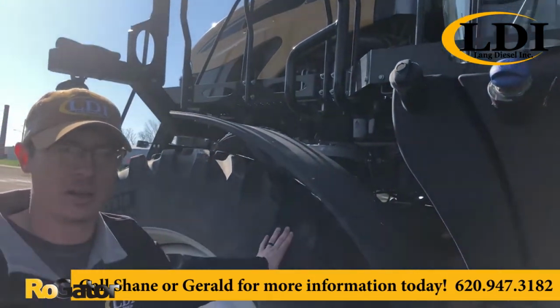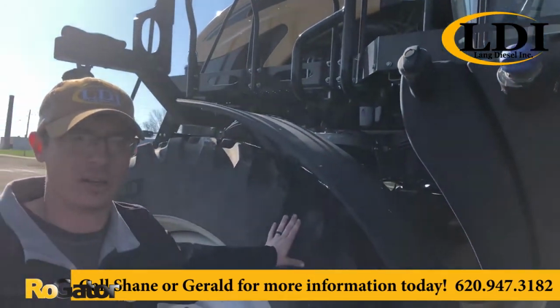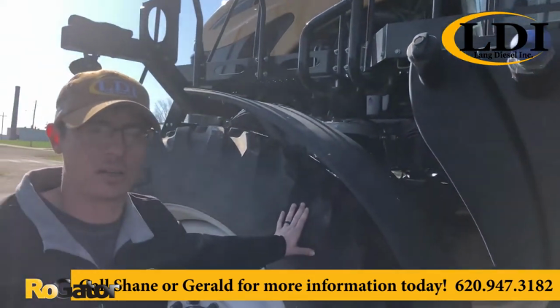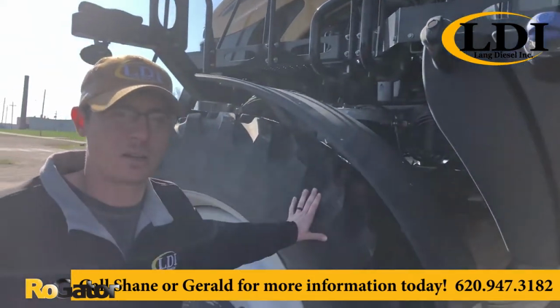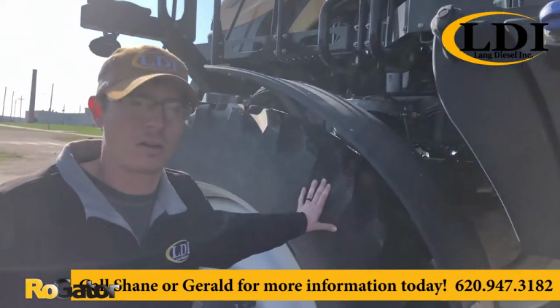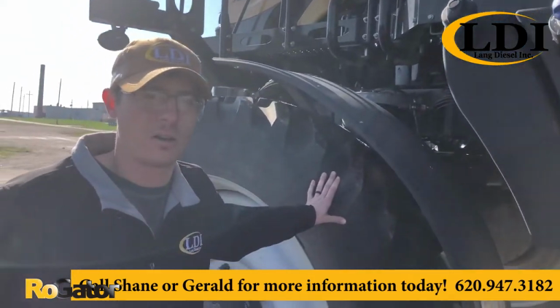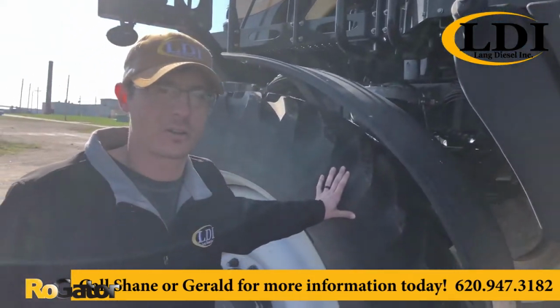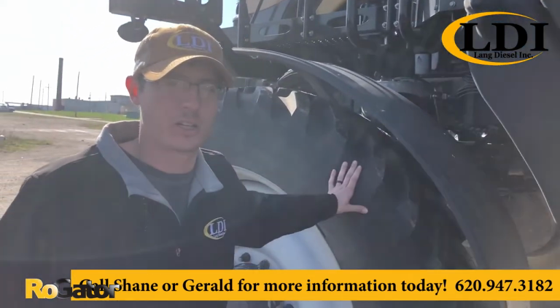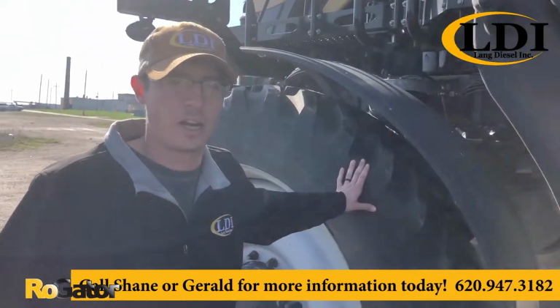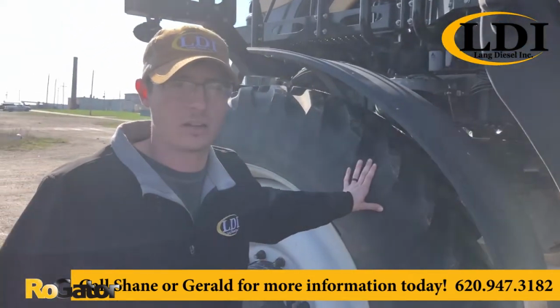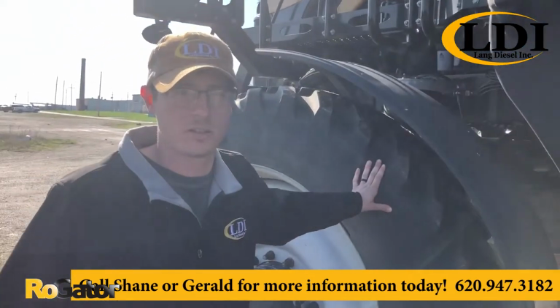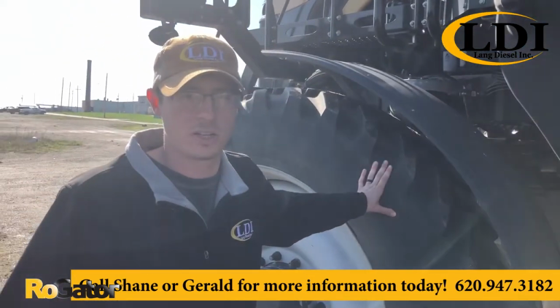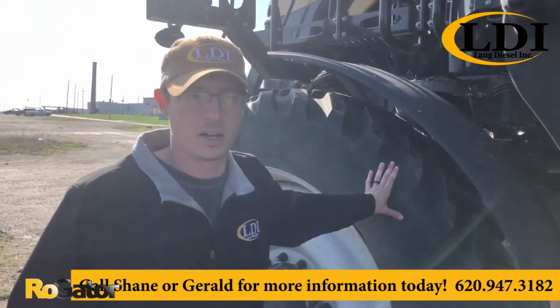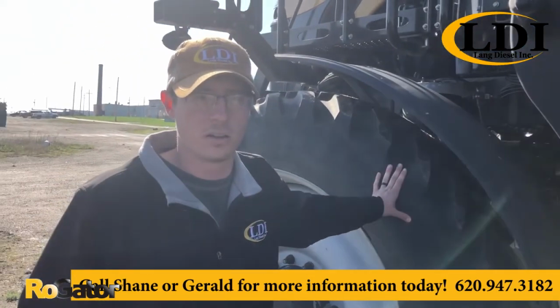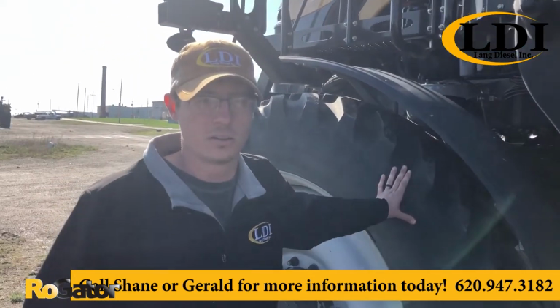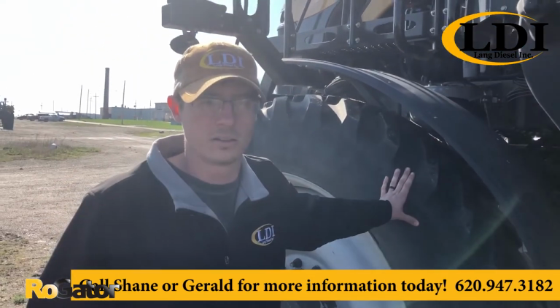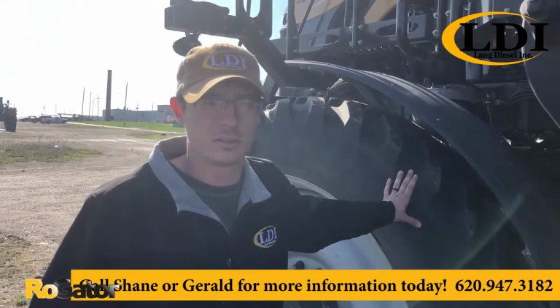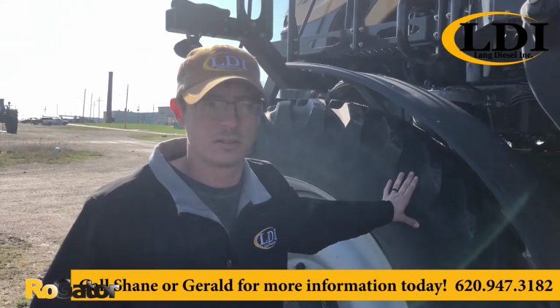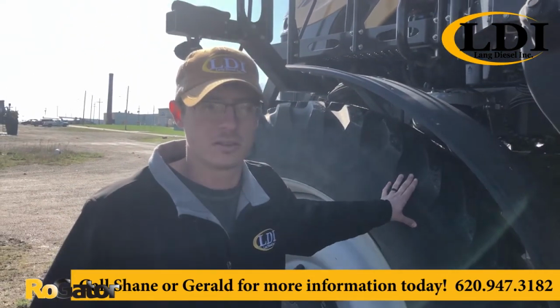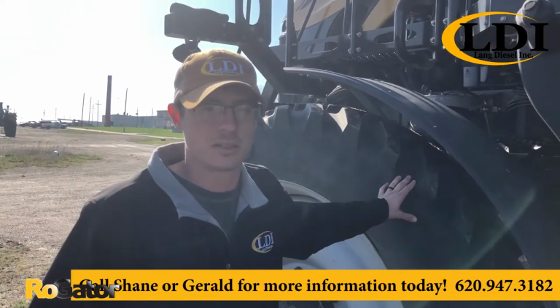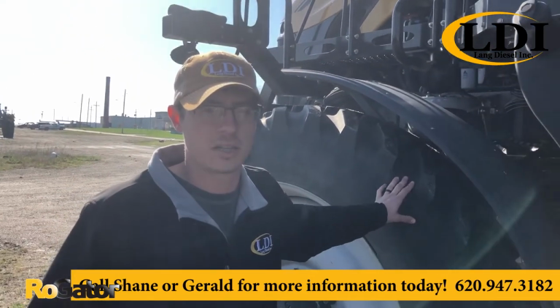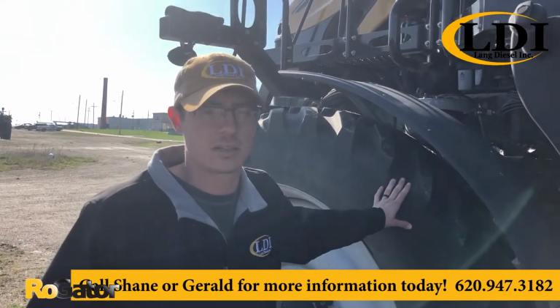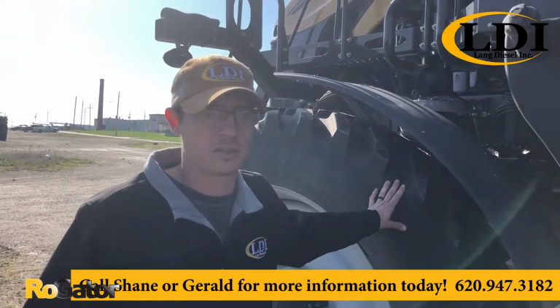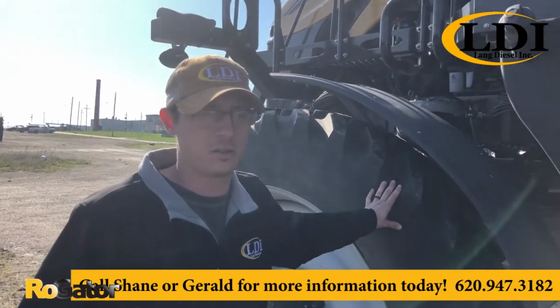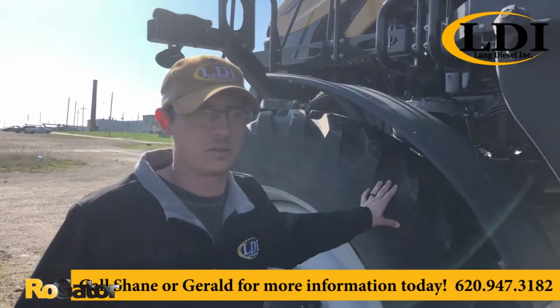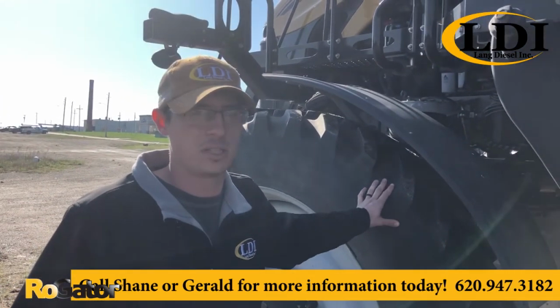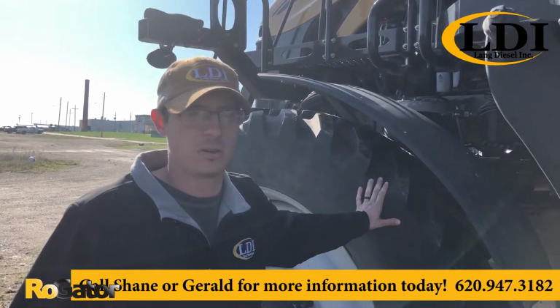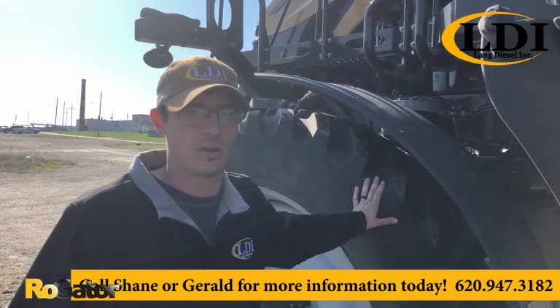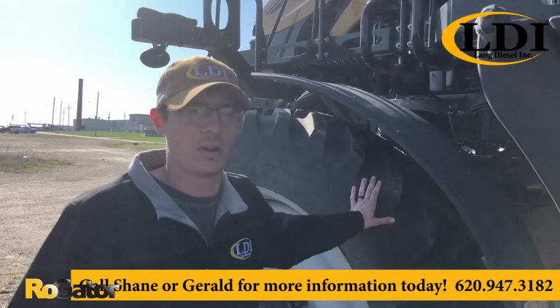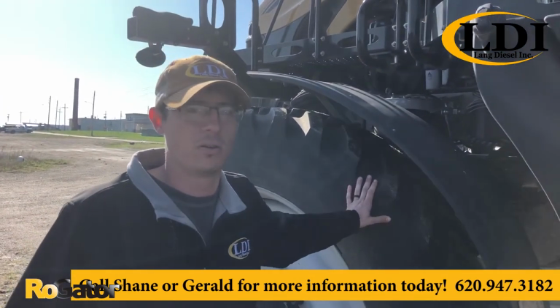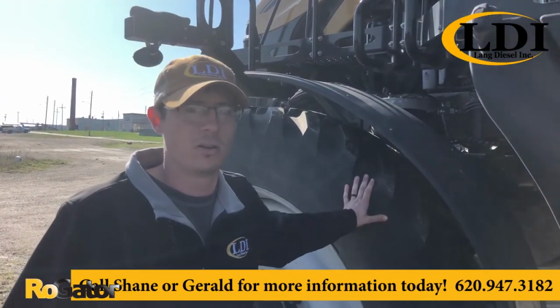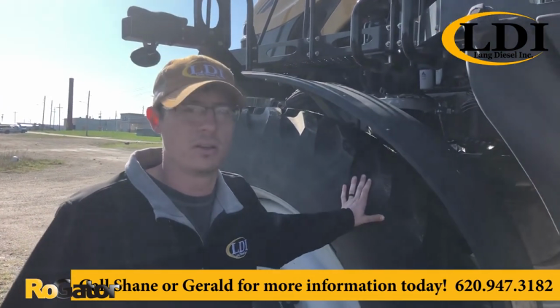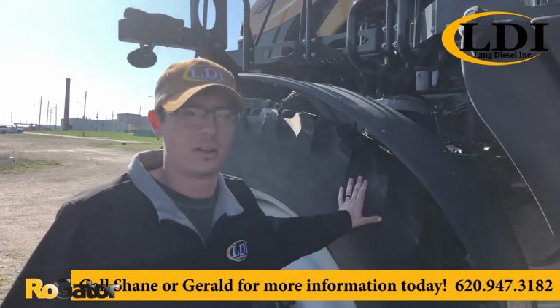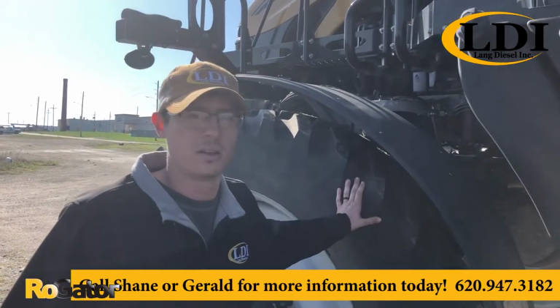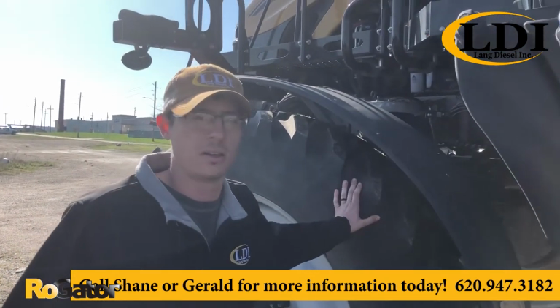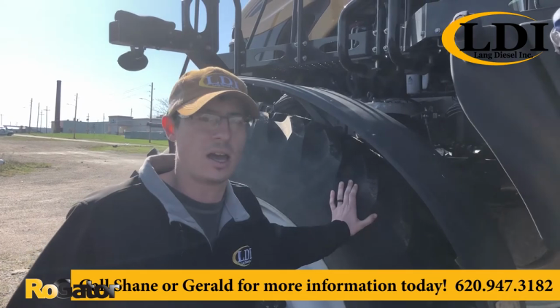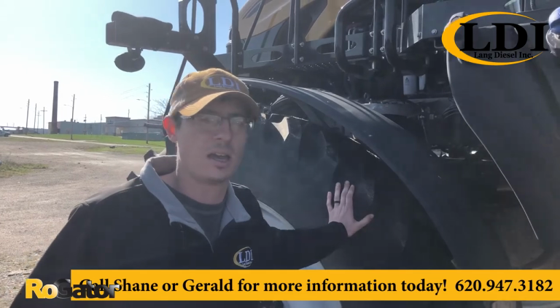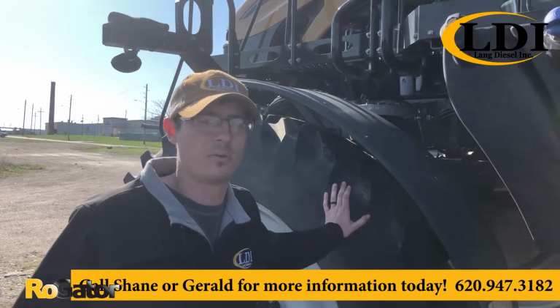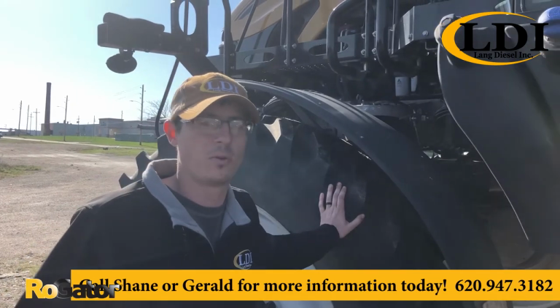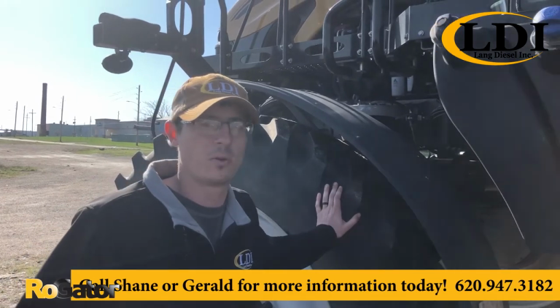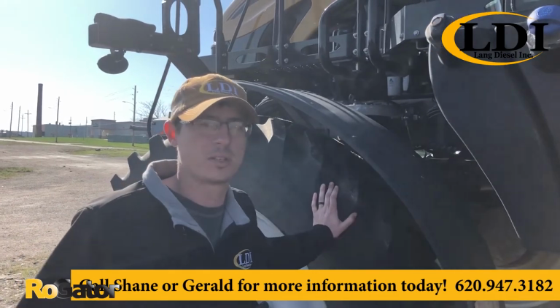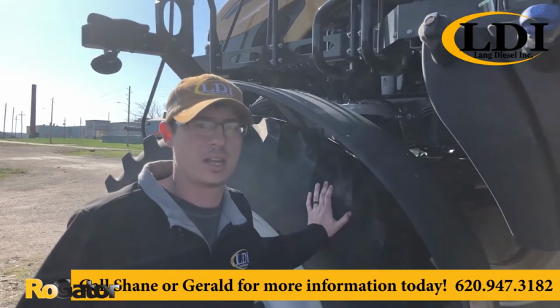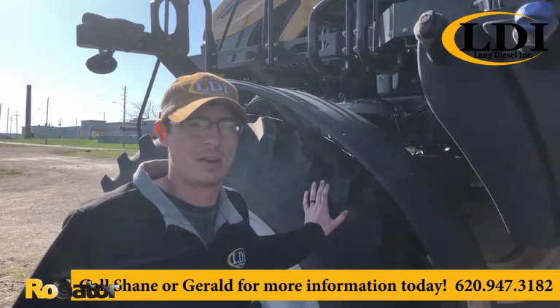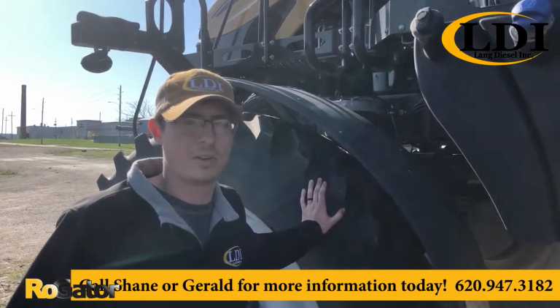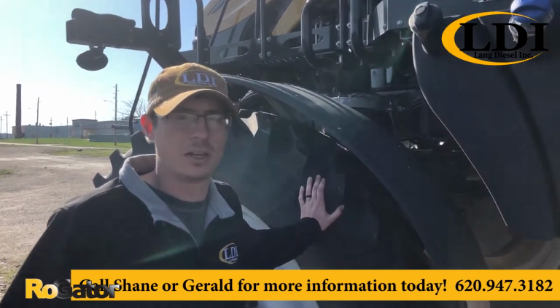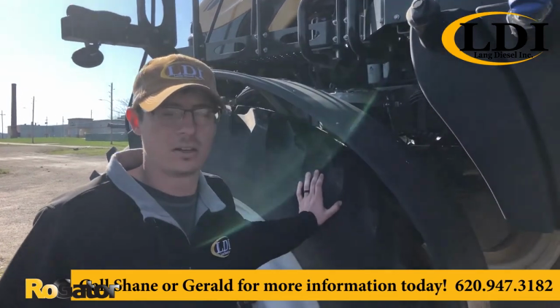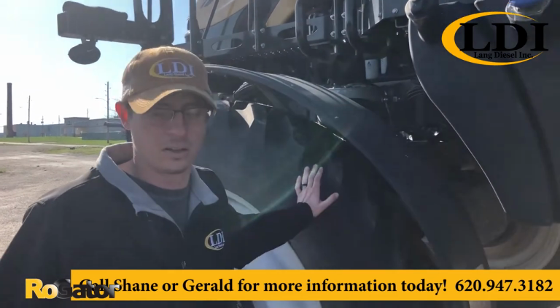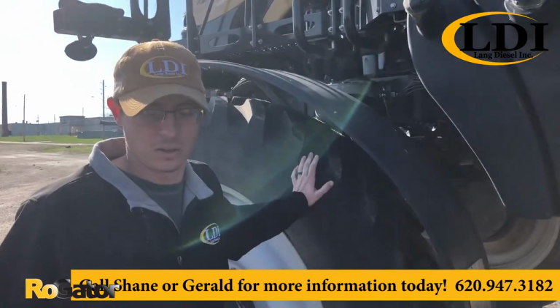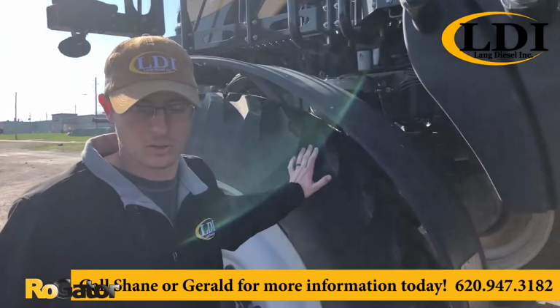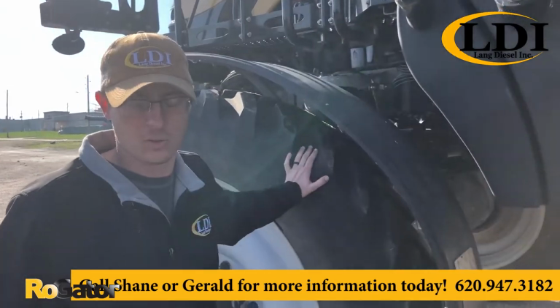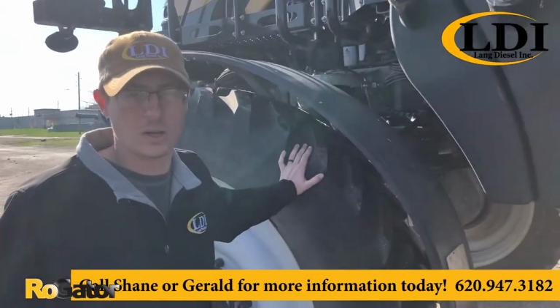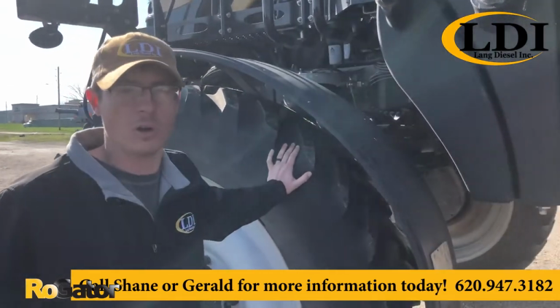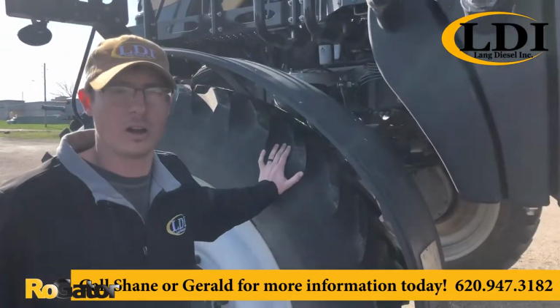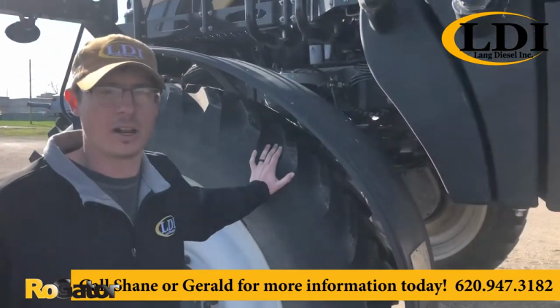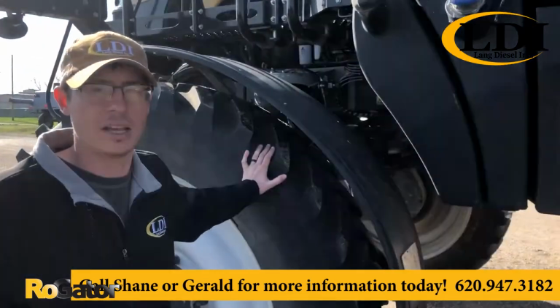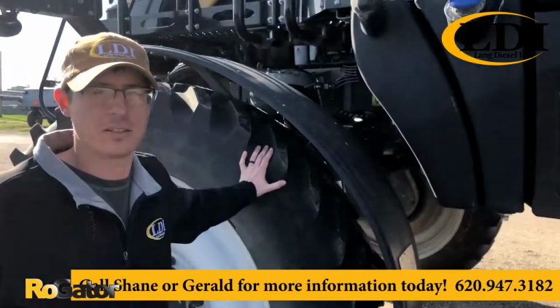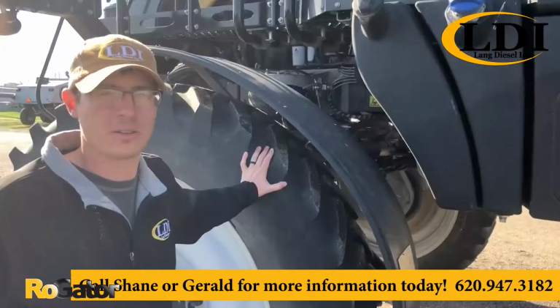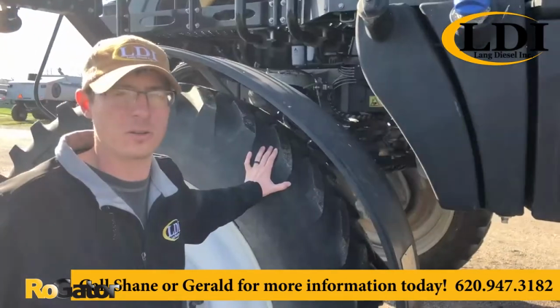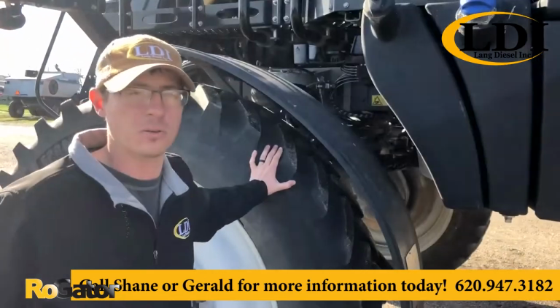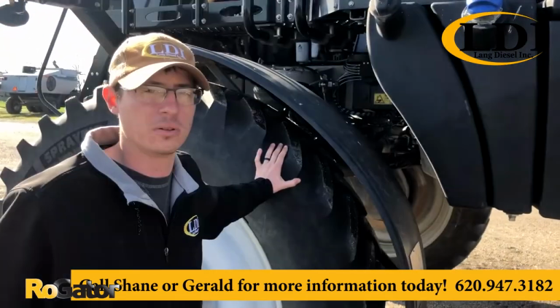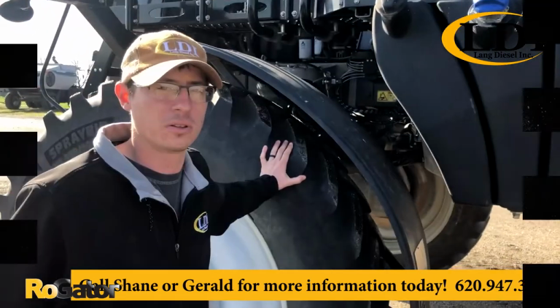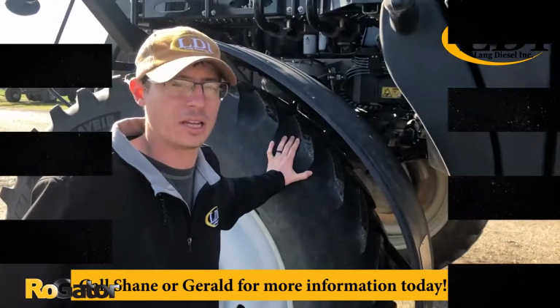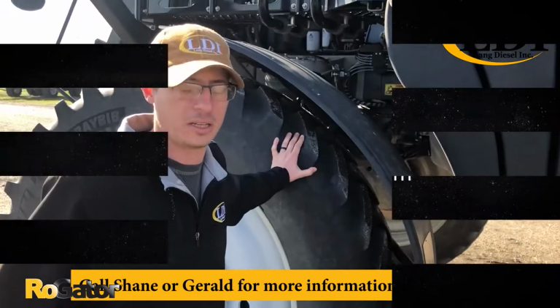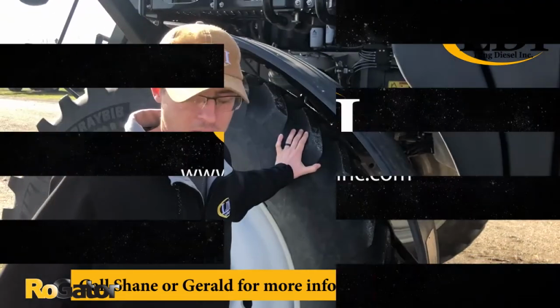You can call Shane or Gerald, 620-947-3182. Thank you.